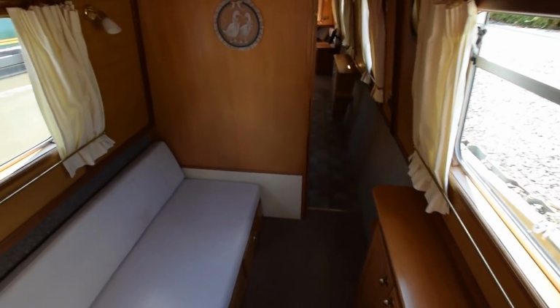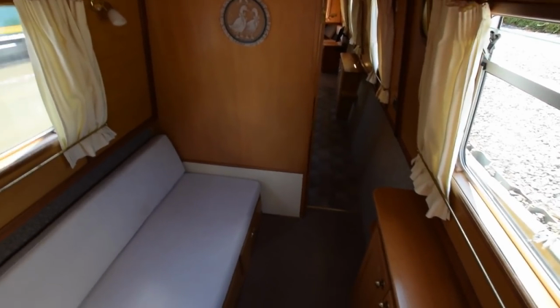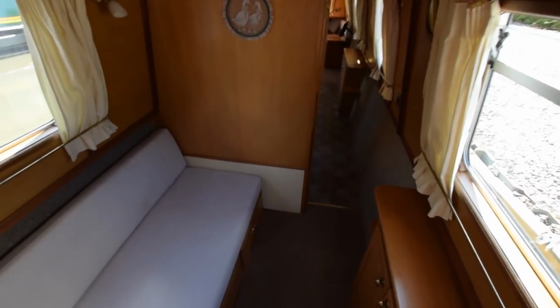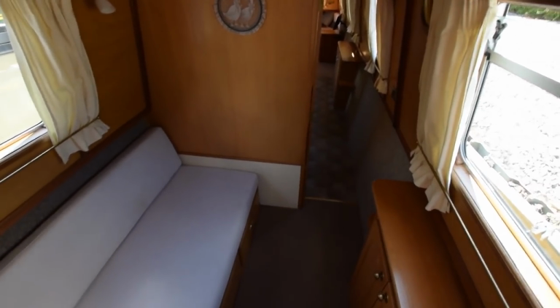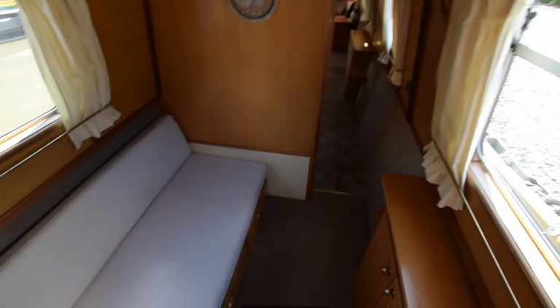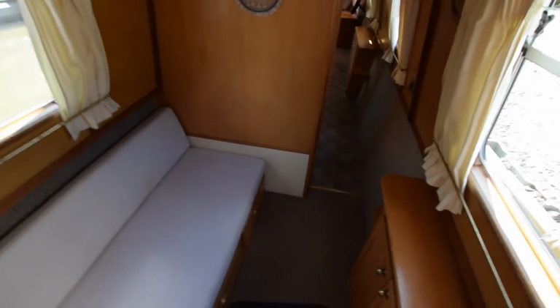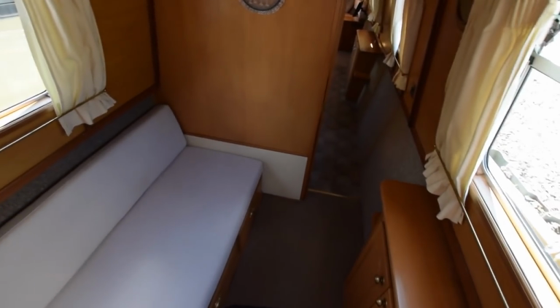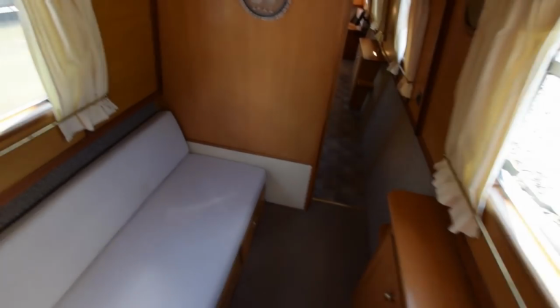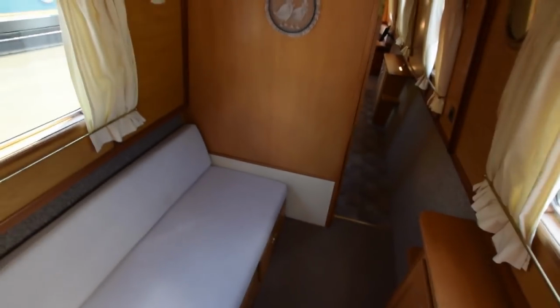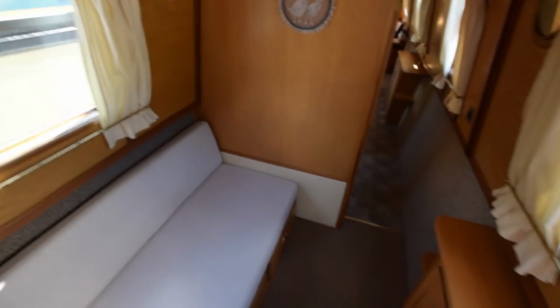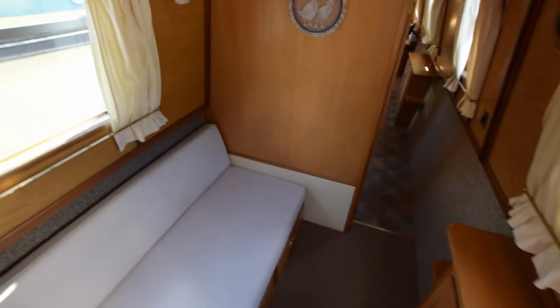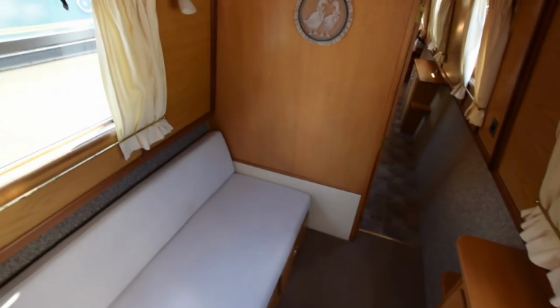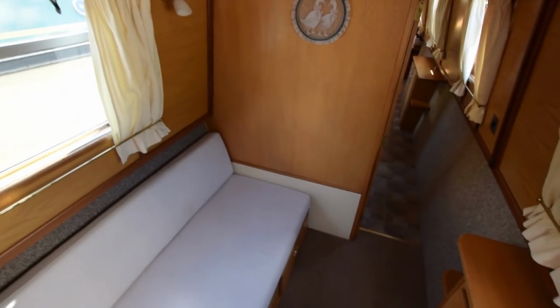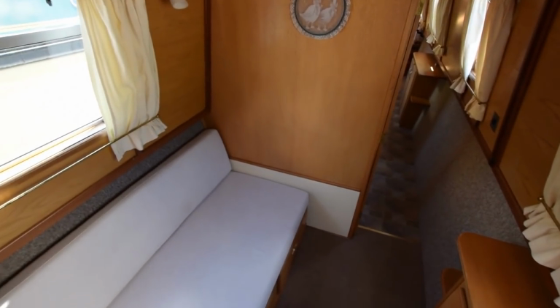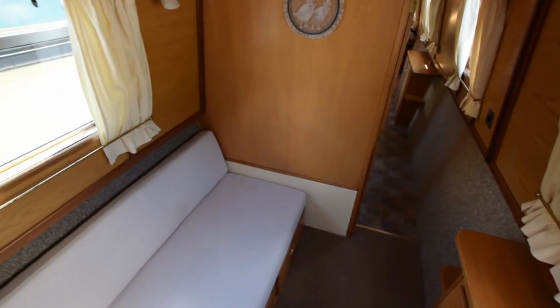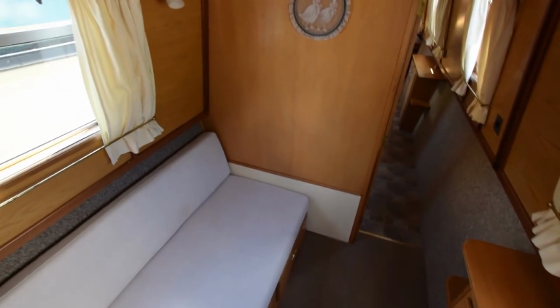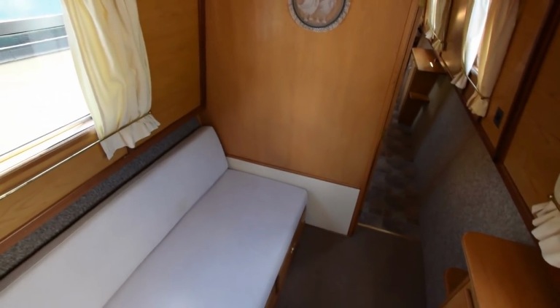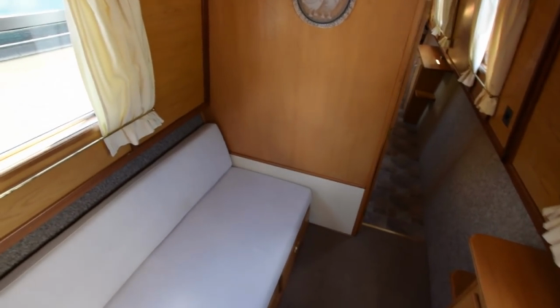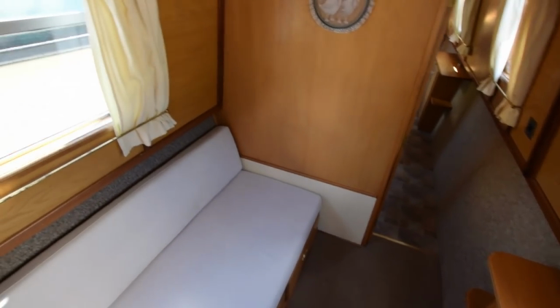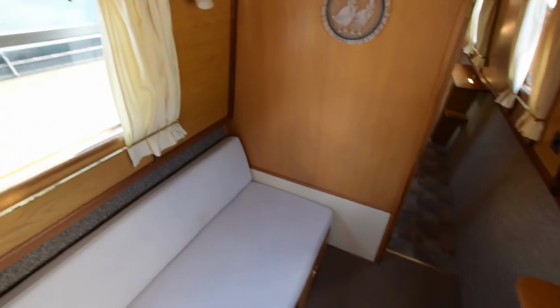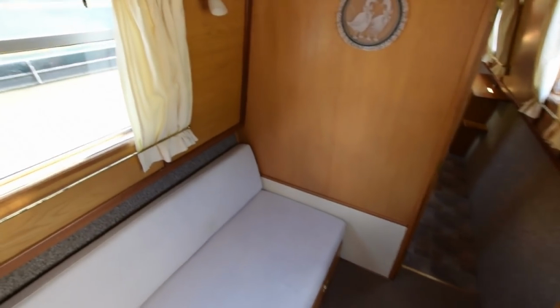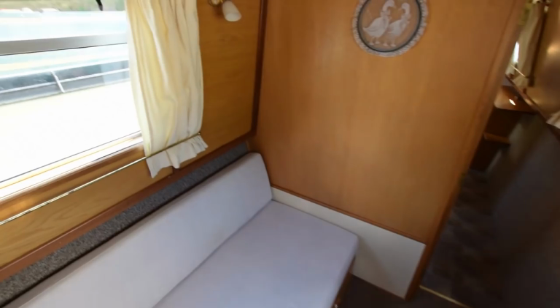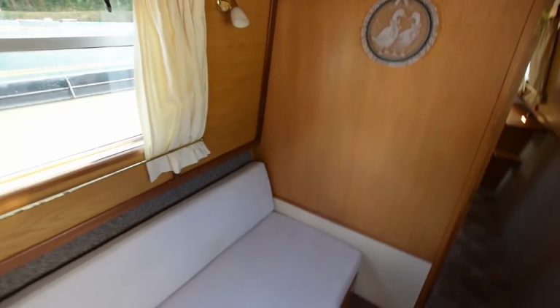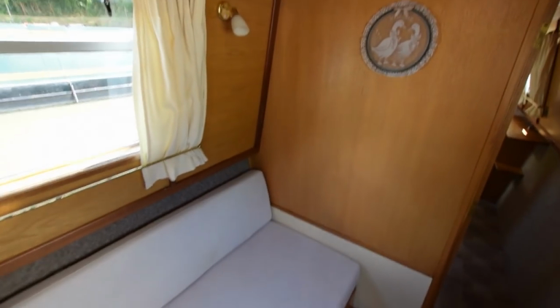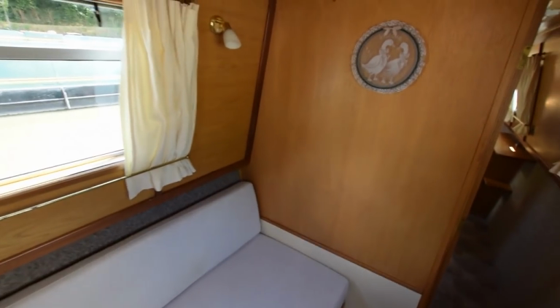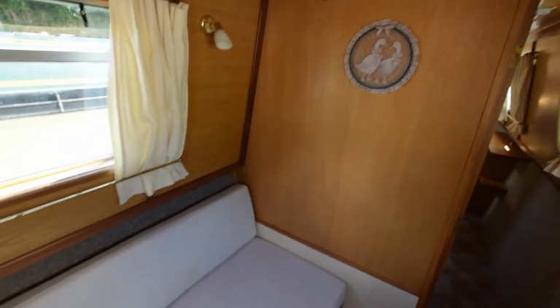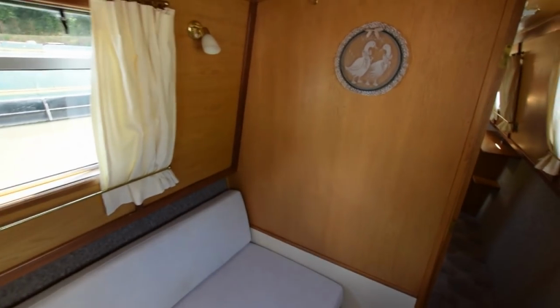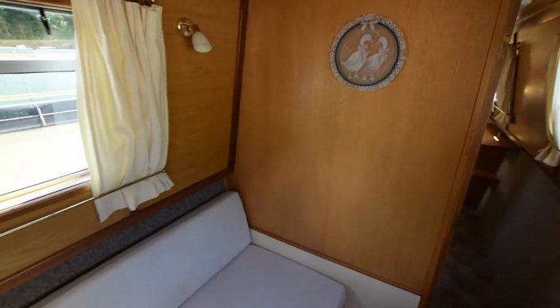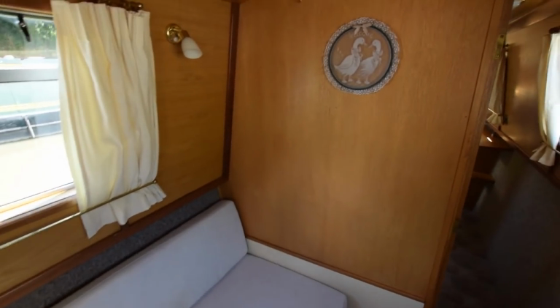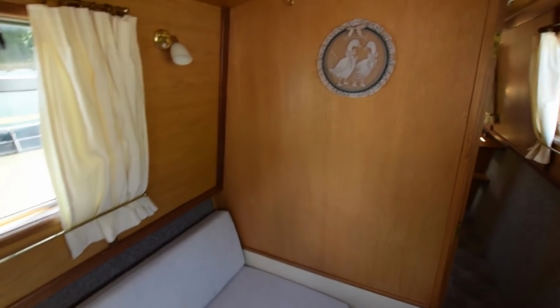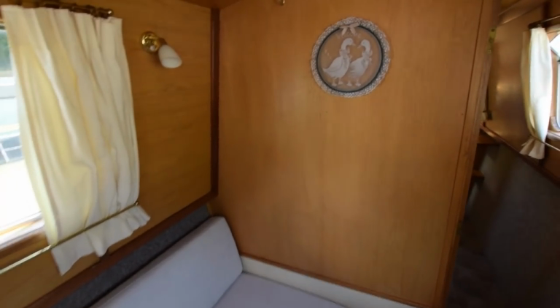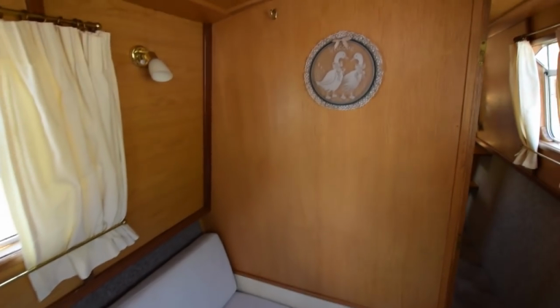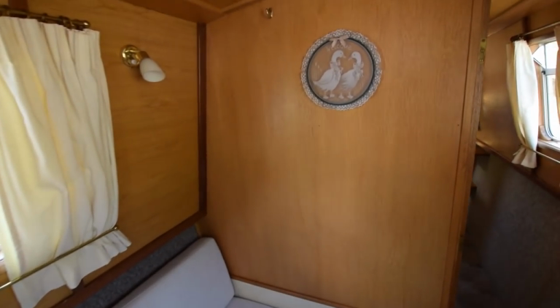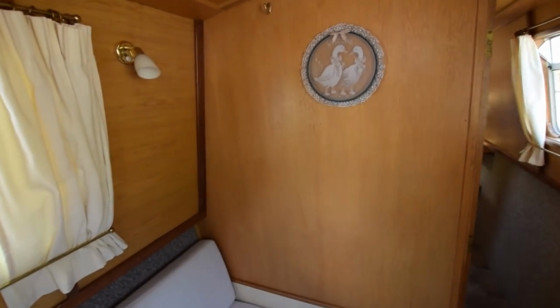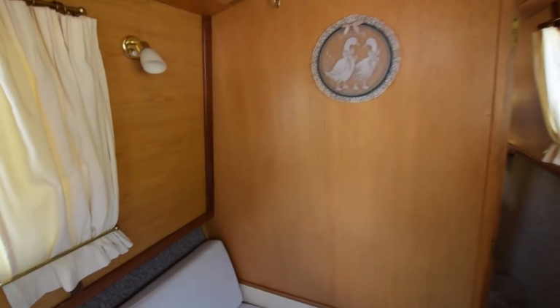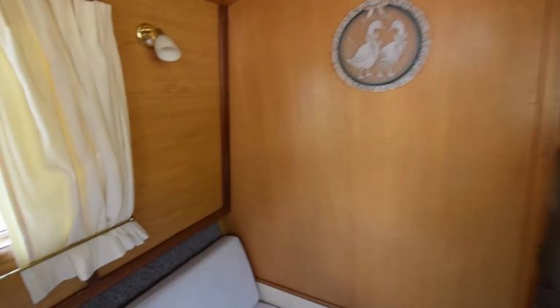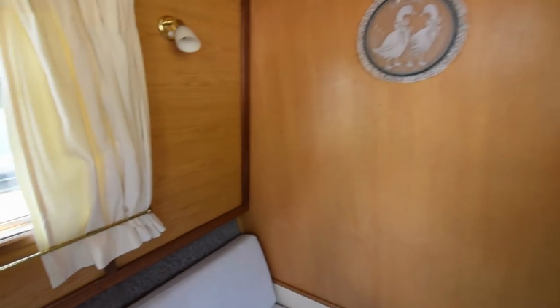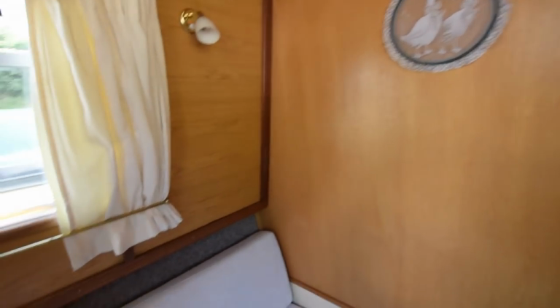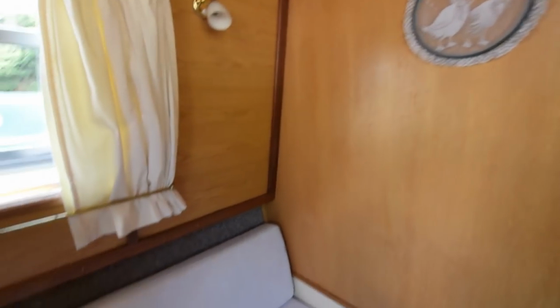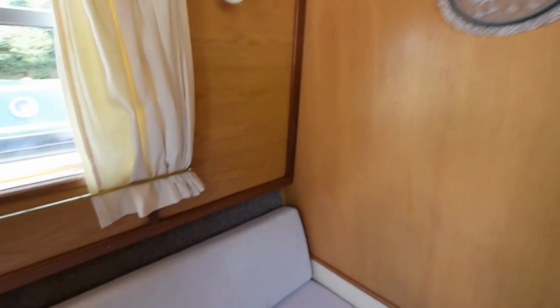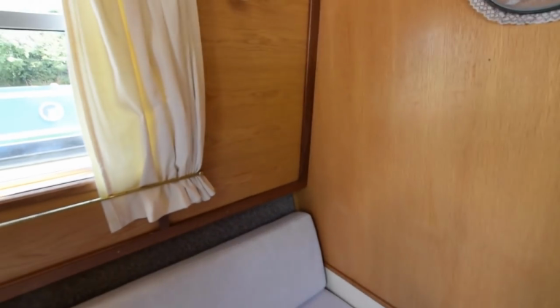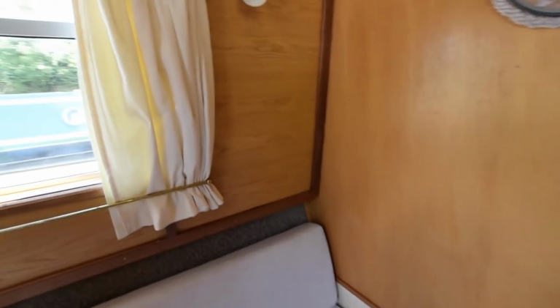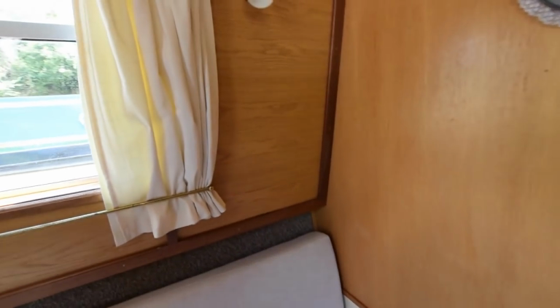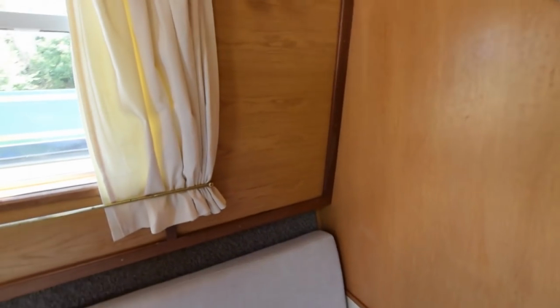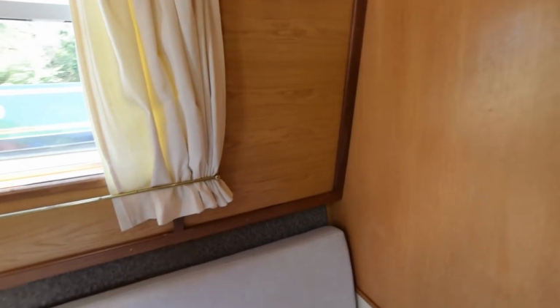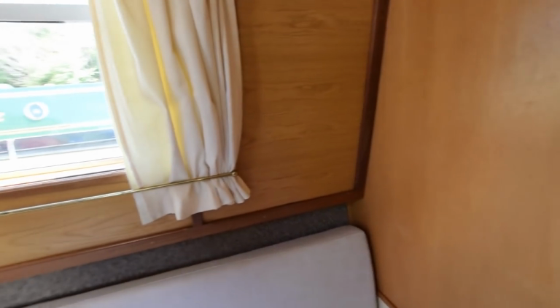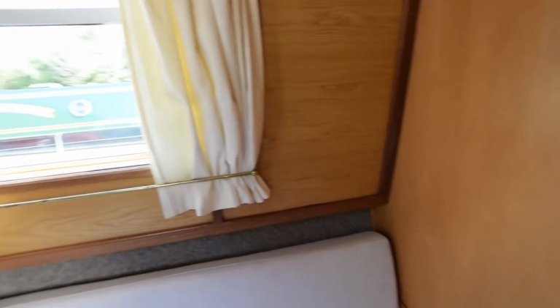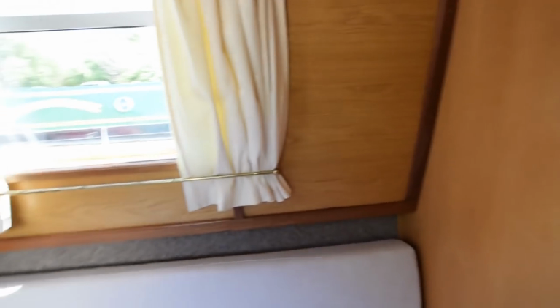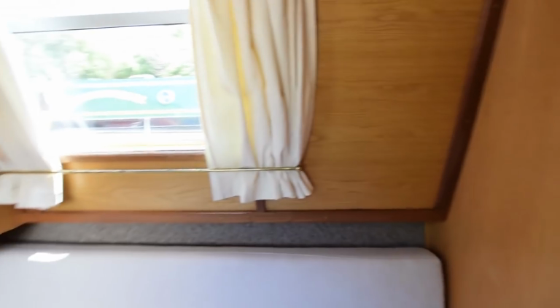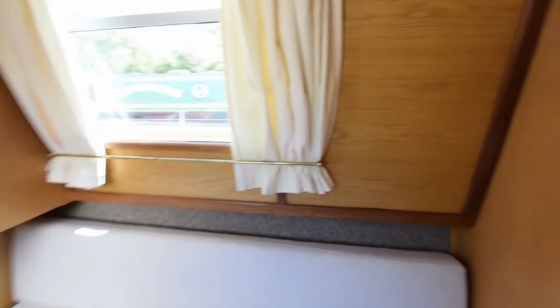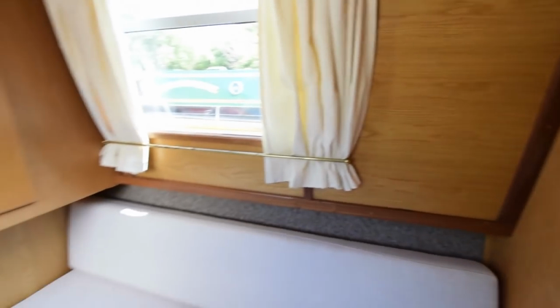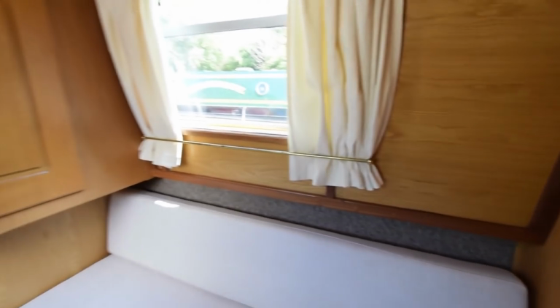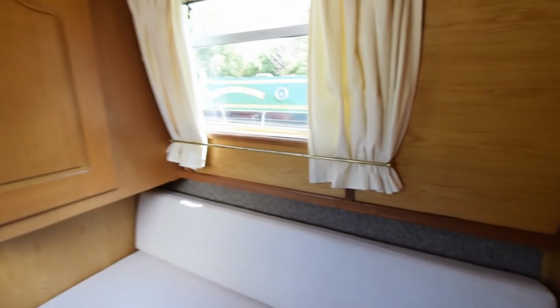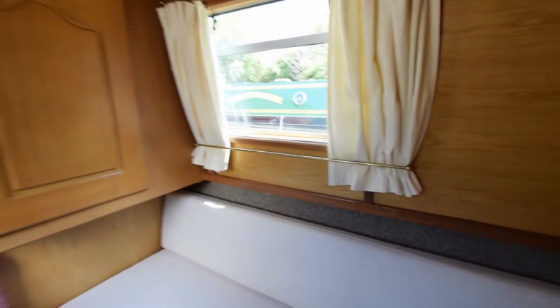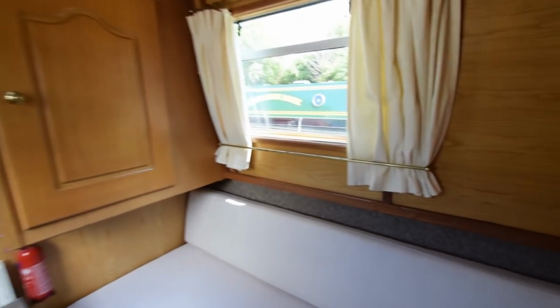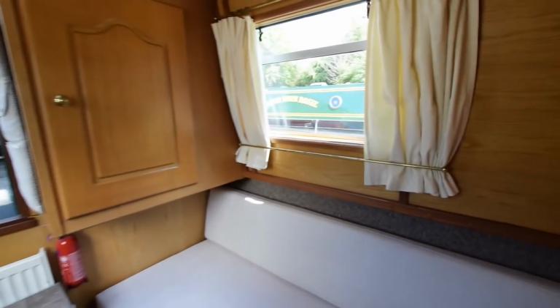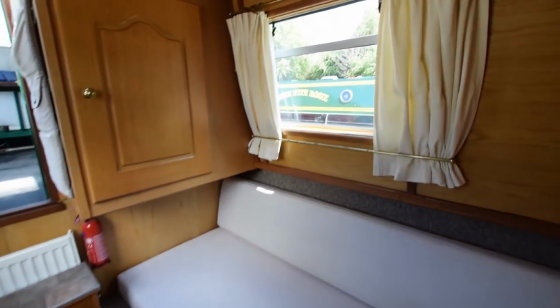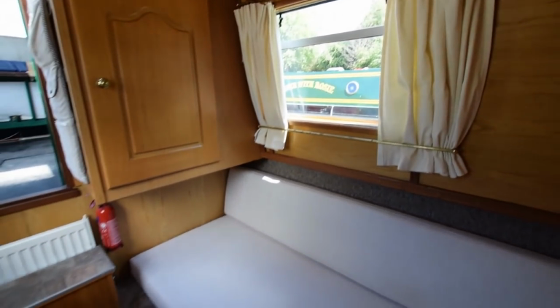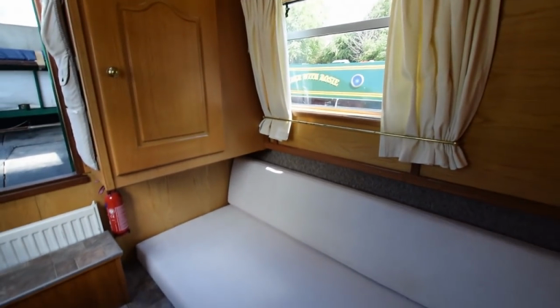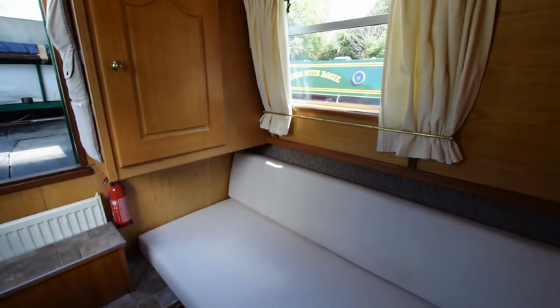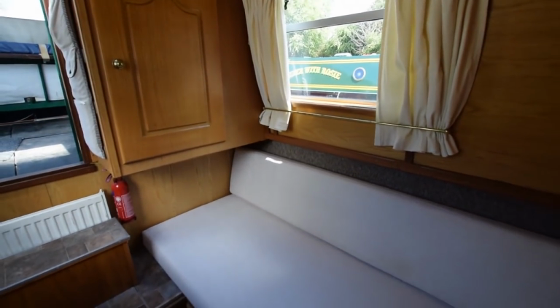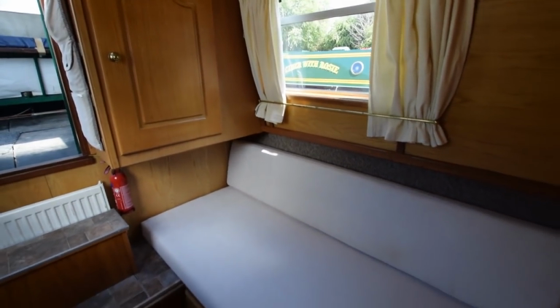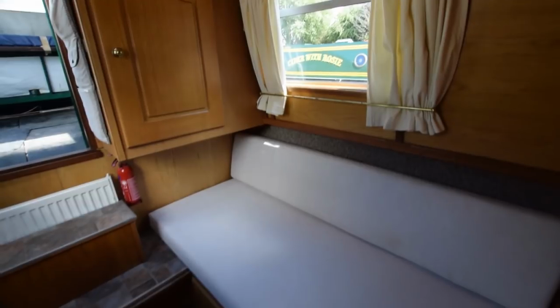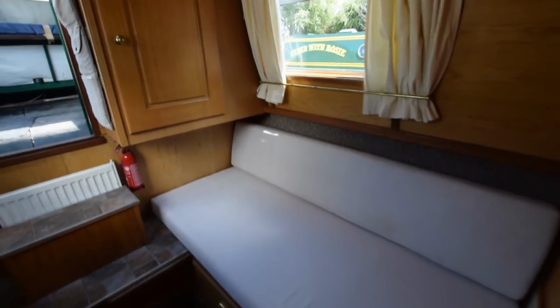She feels lovely, this boat — I really like her. She's fitted out in oak-faced ply with solid oak trim. It feels very cosy.